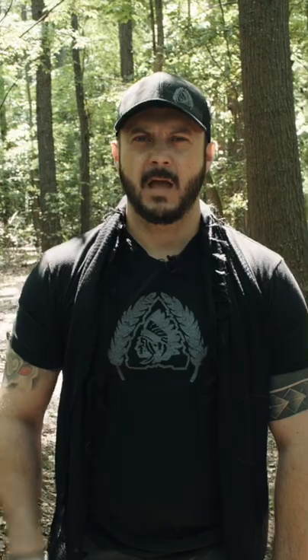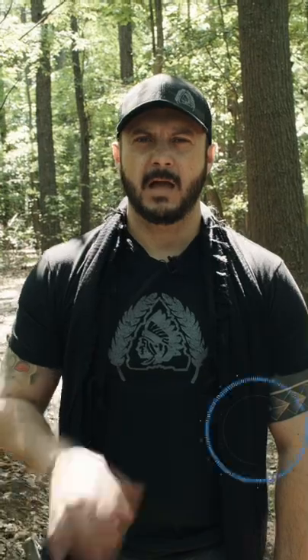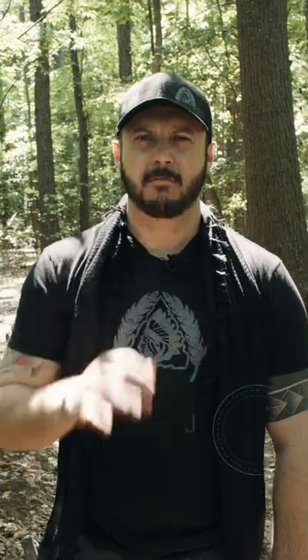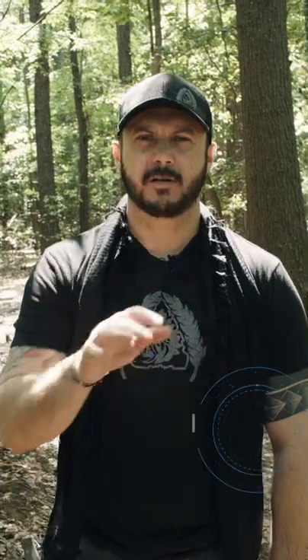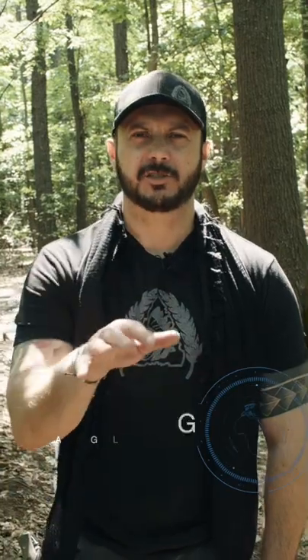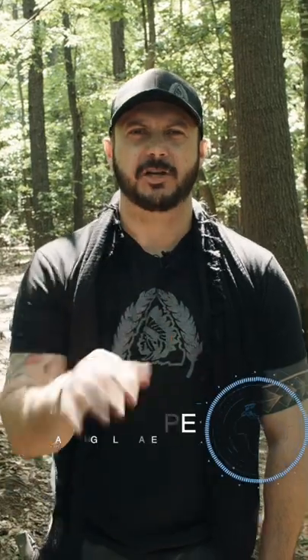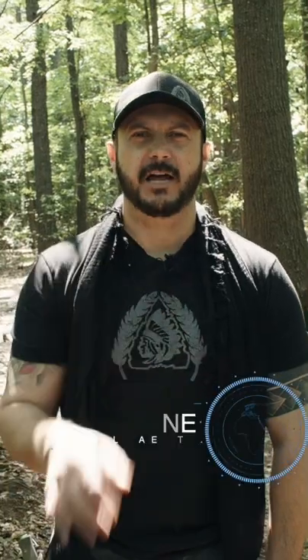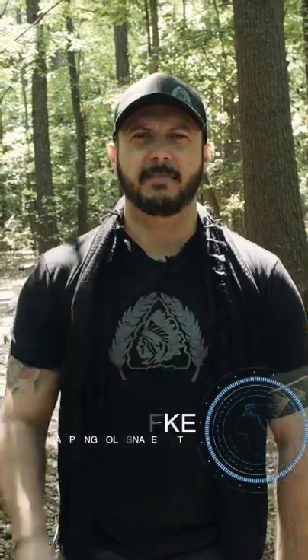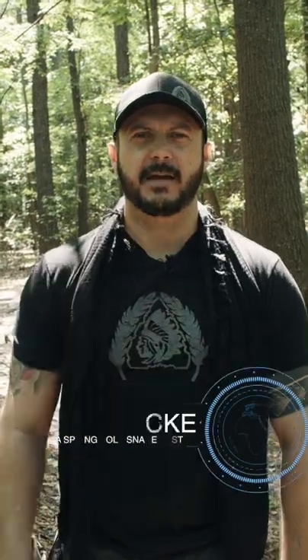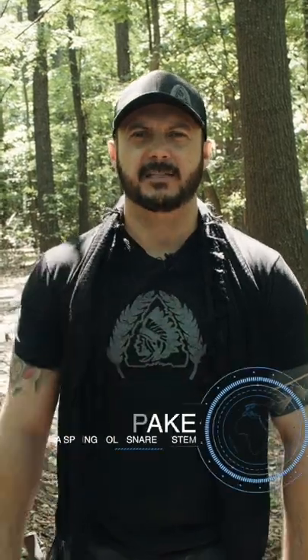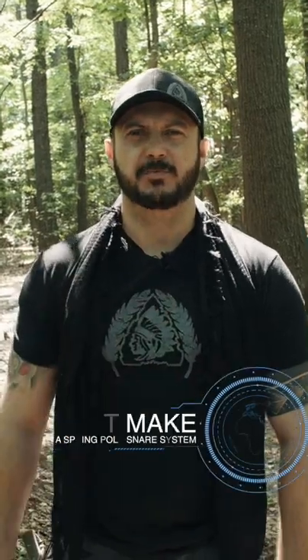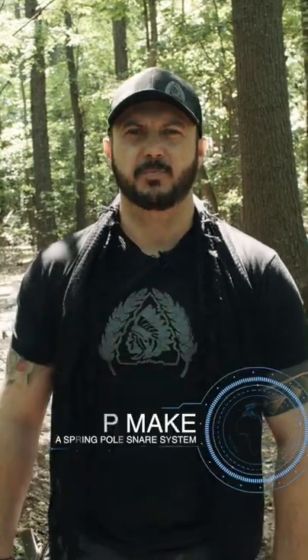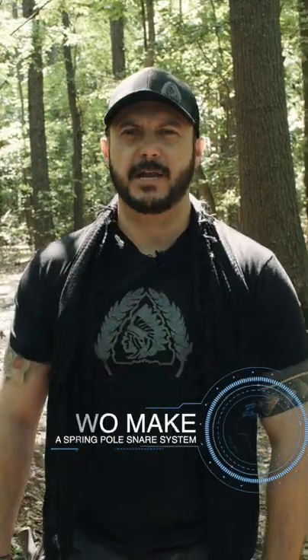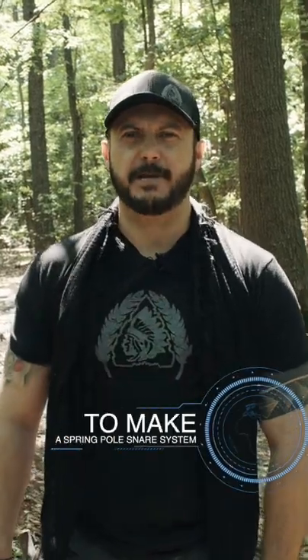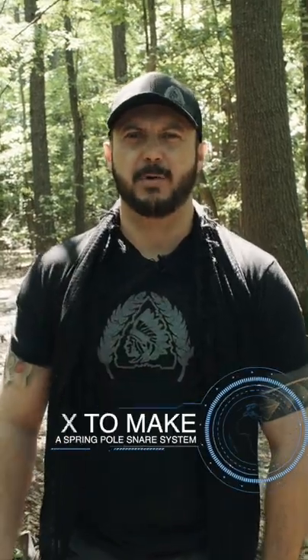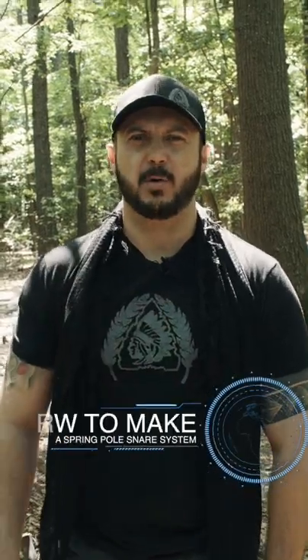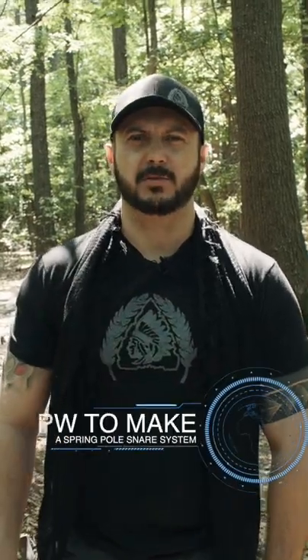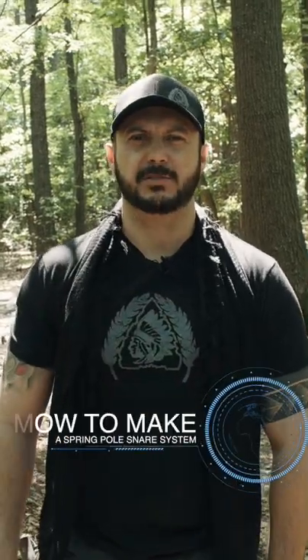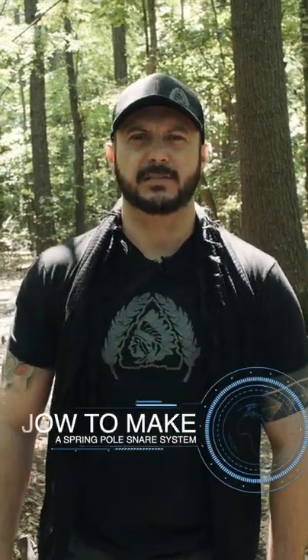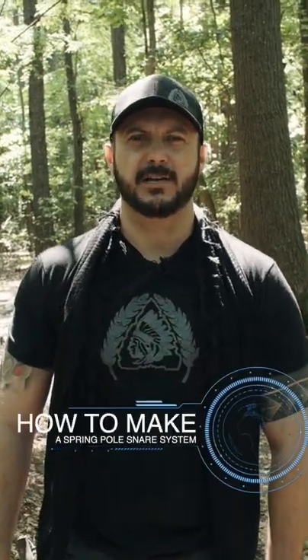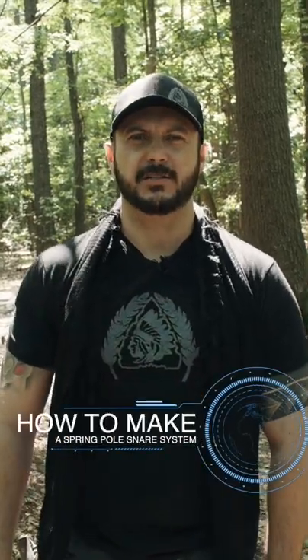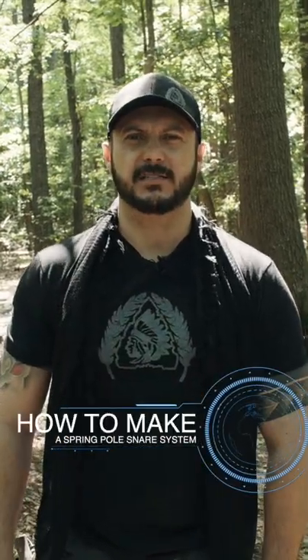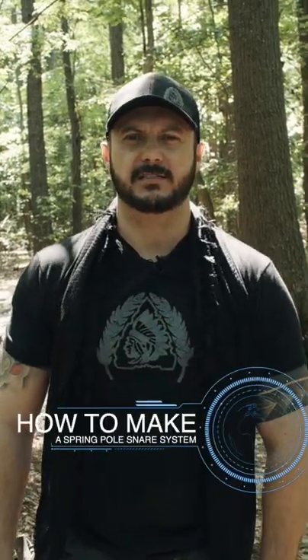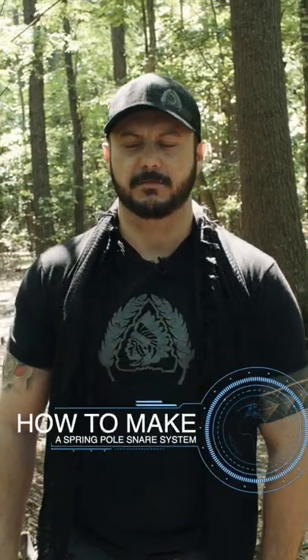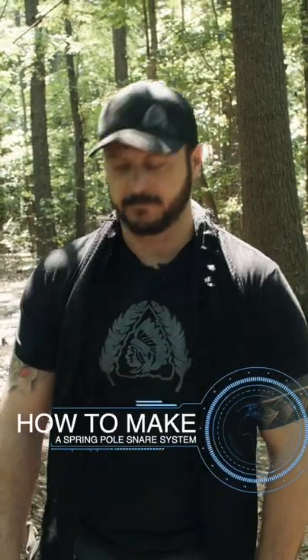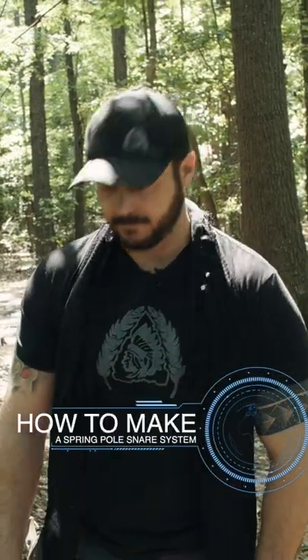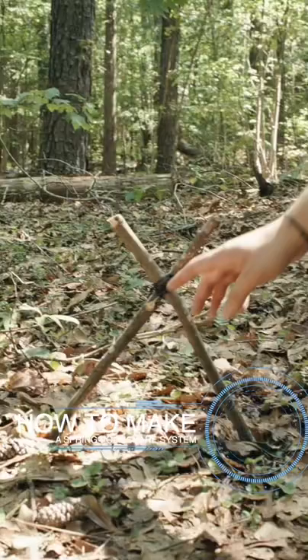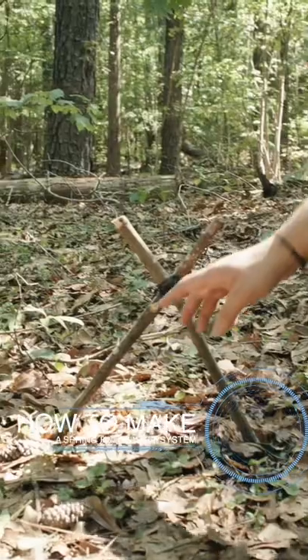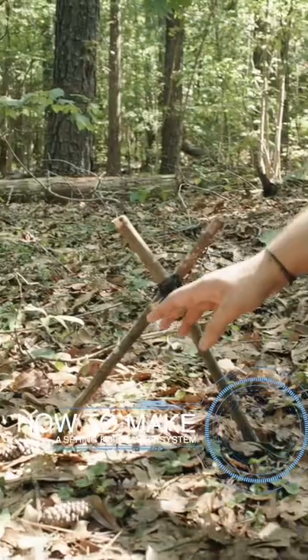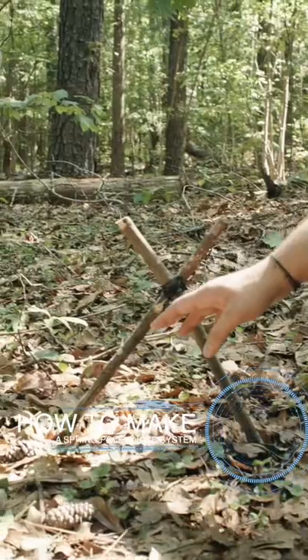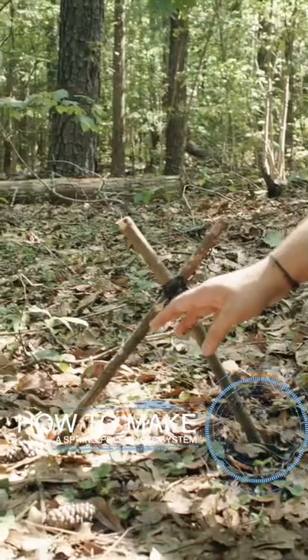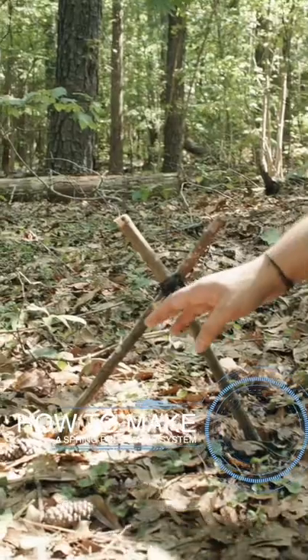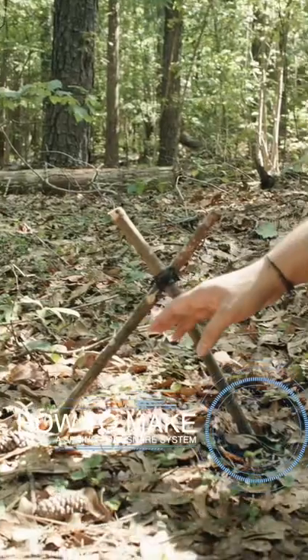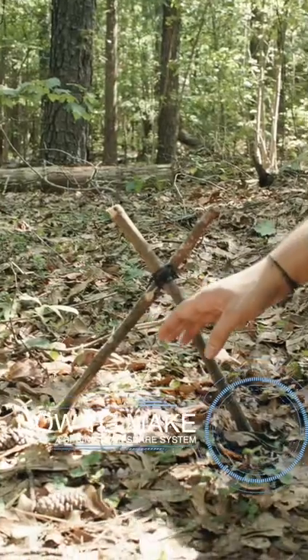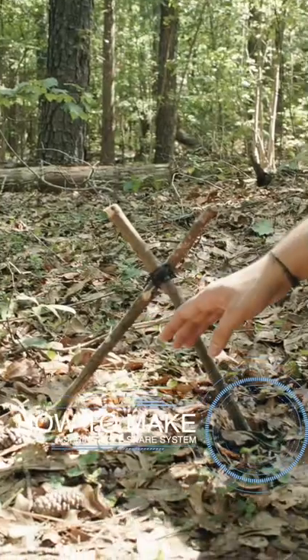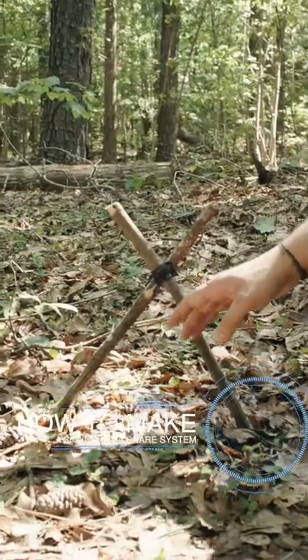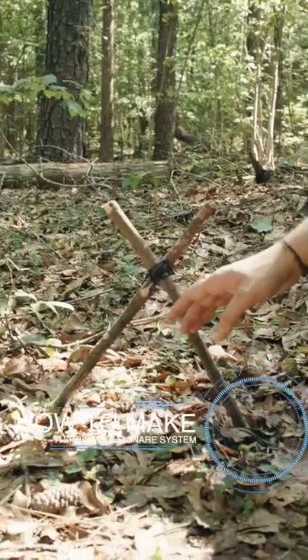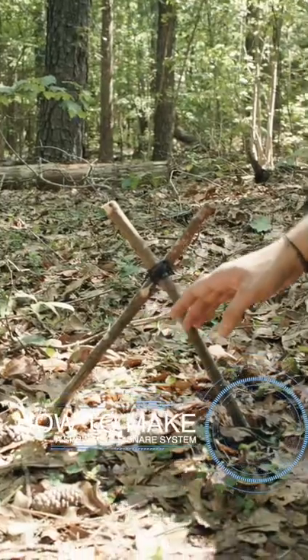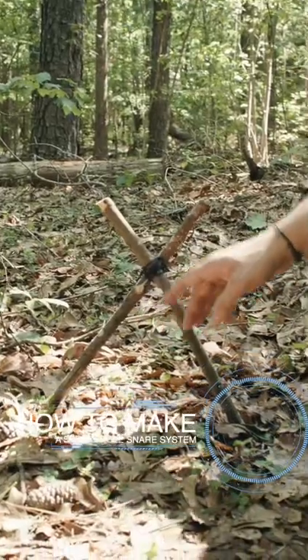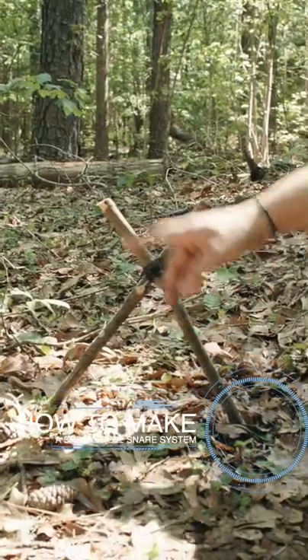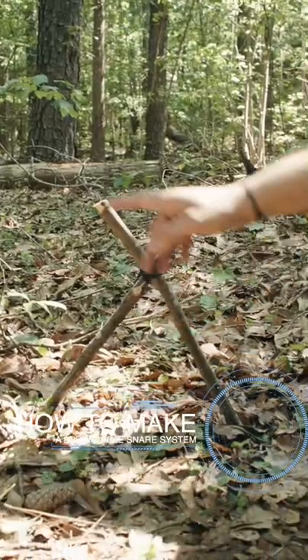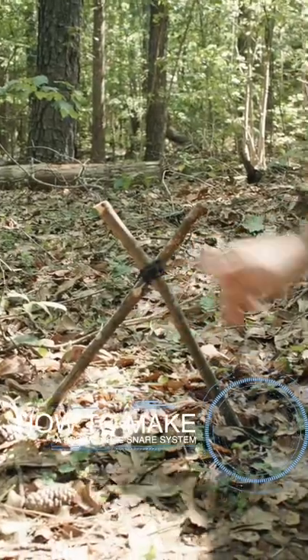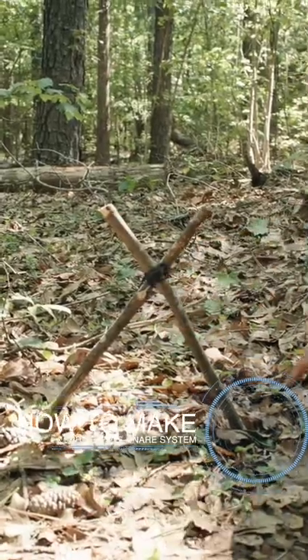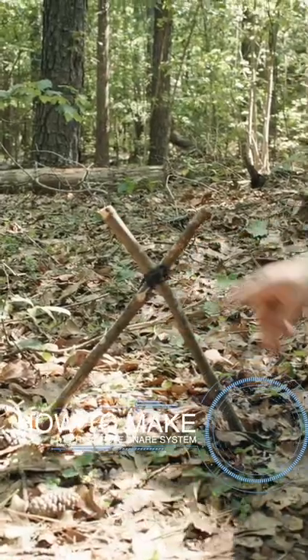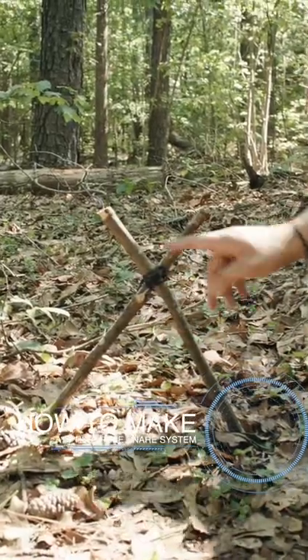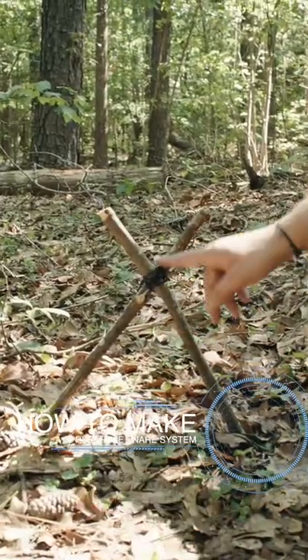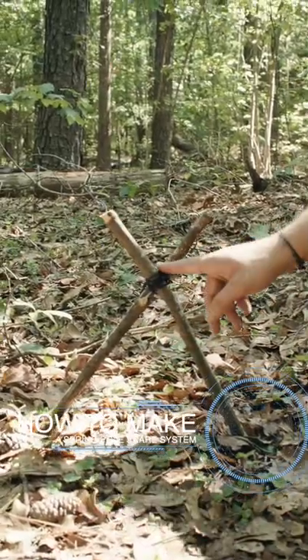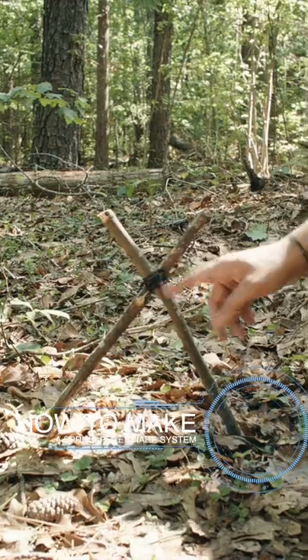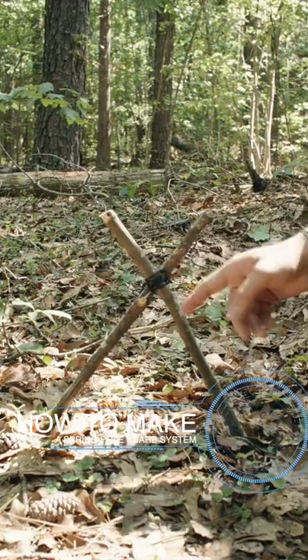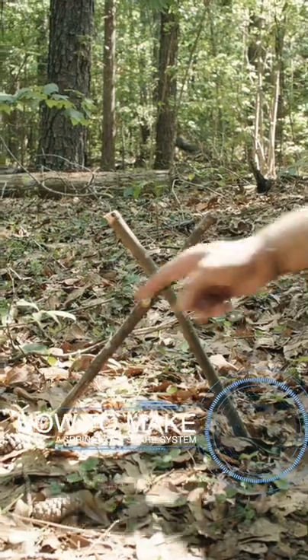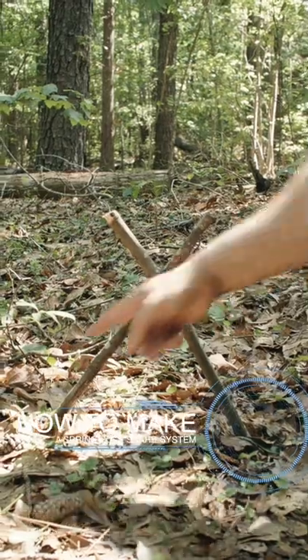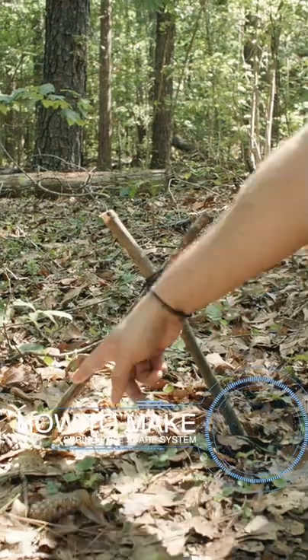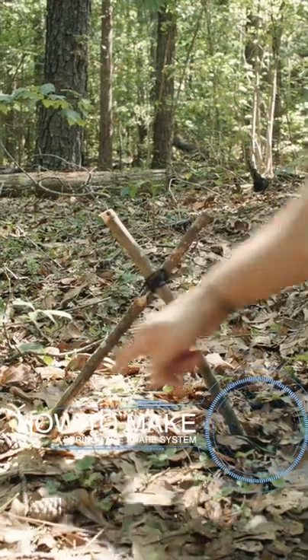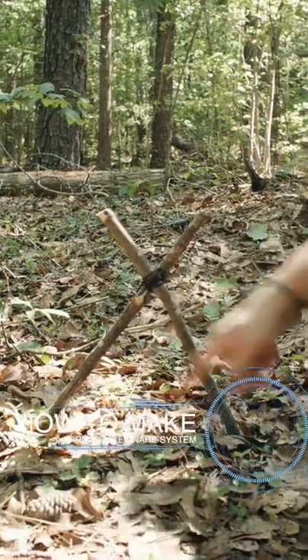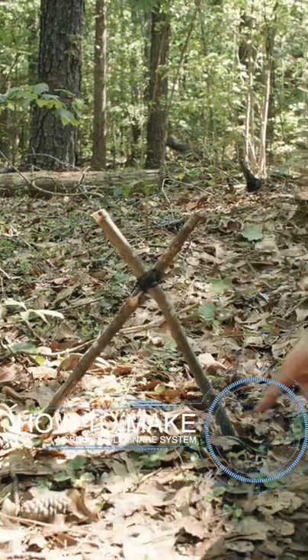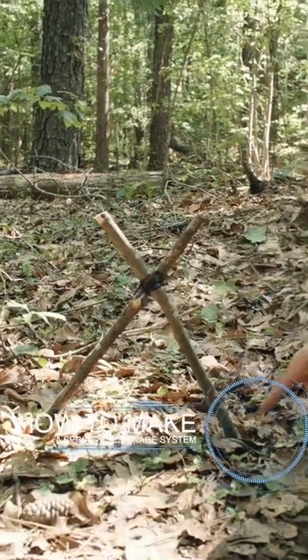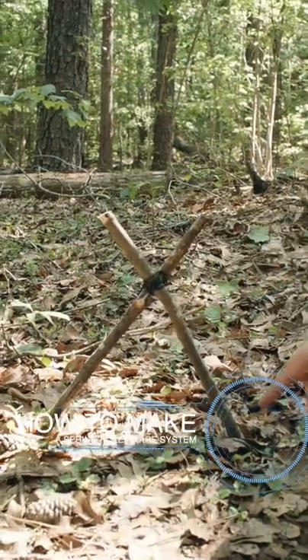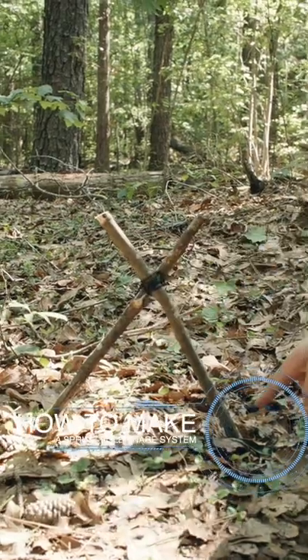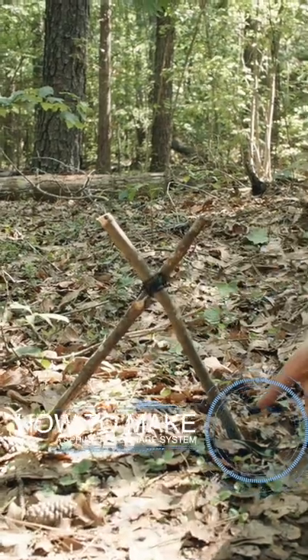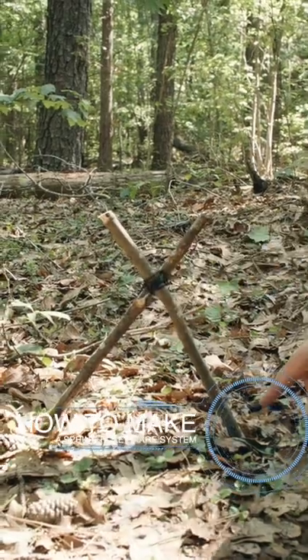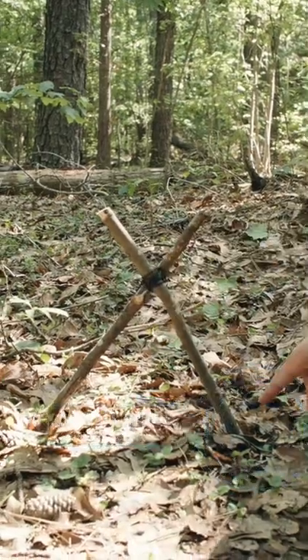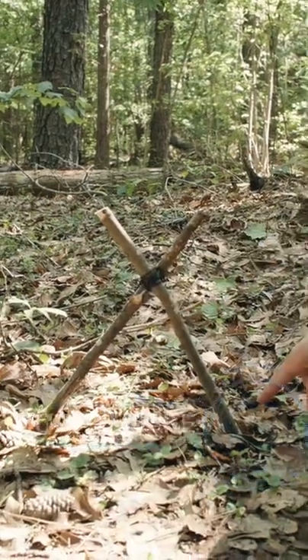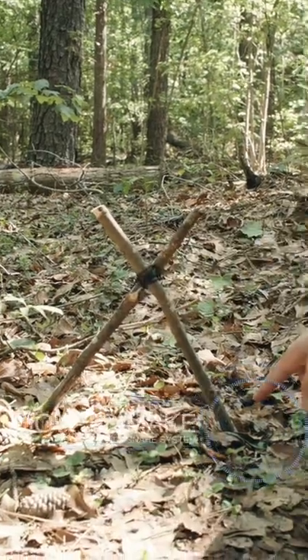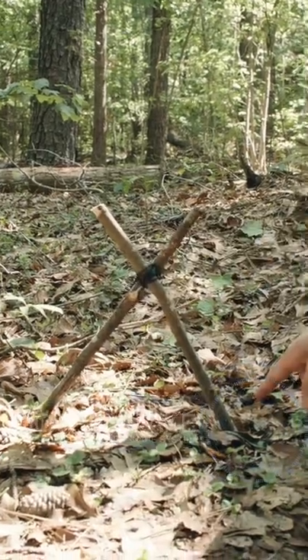I'm going to show you how to make a spring pole snare system. The first thing we're going to do is make an x-pattern, tie it off and stake it into the ground.